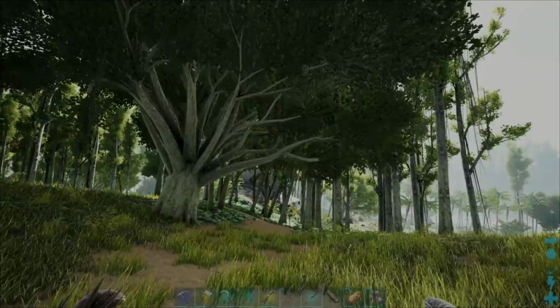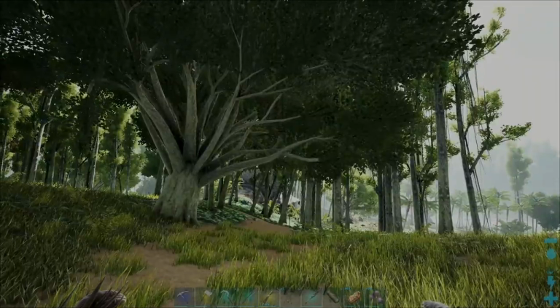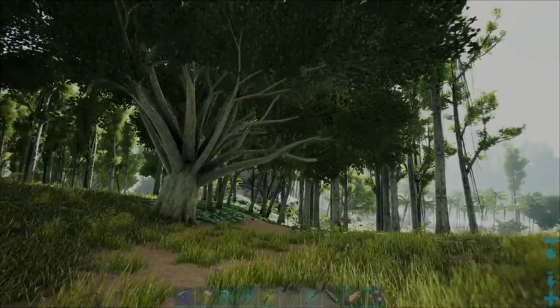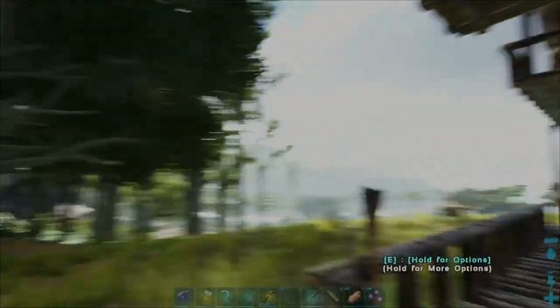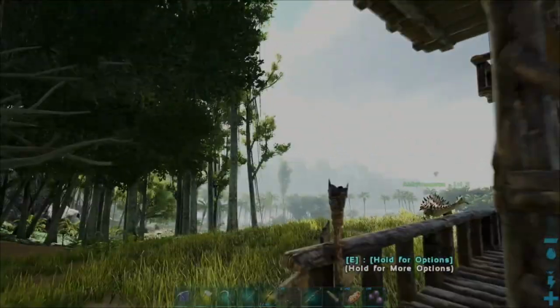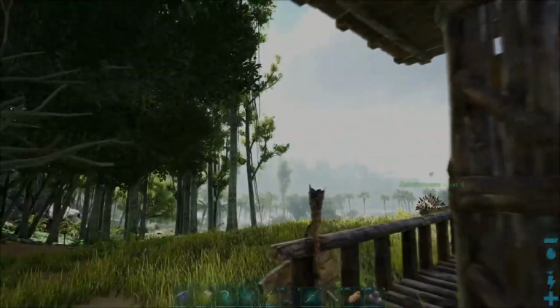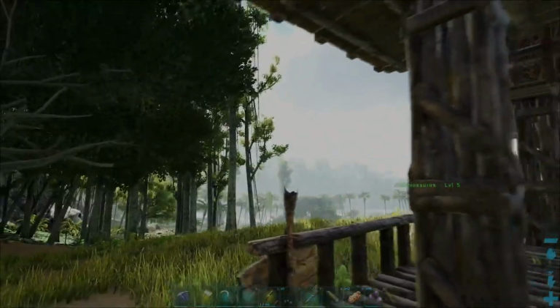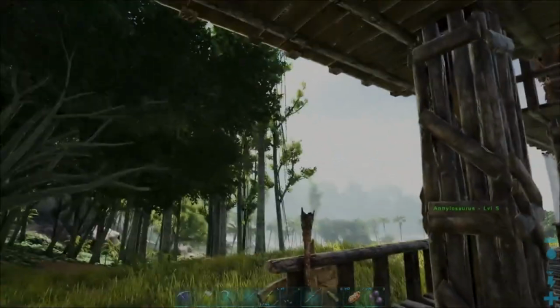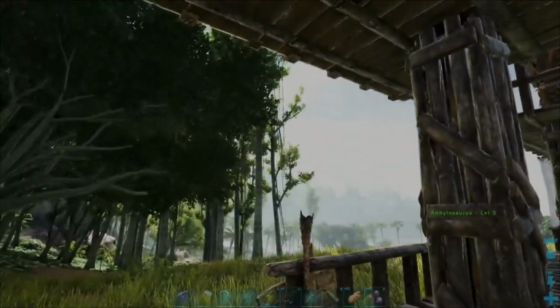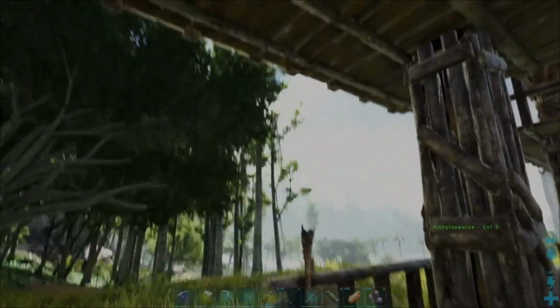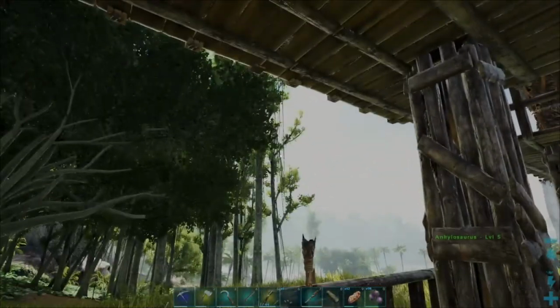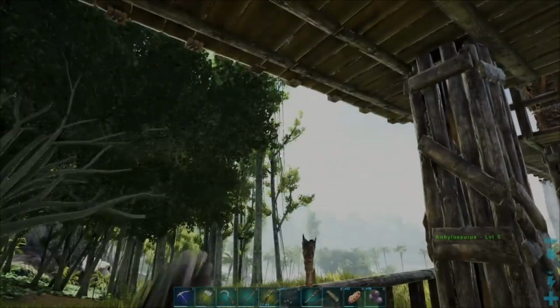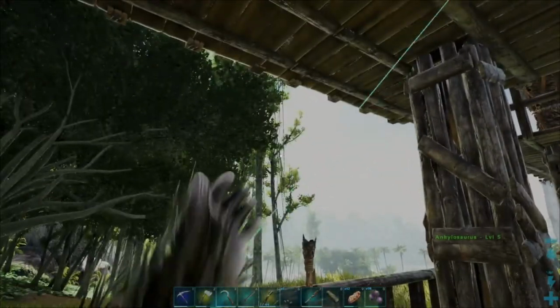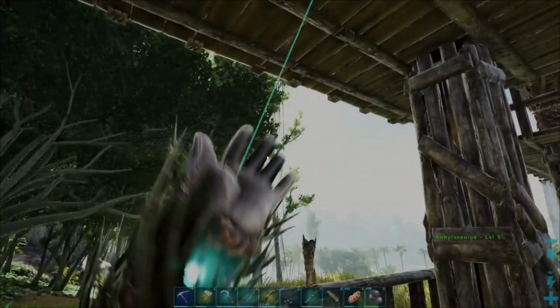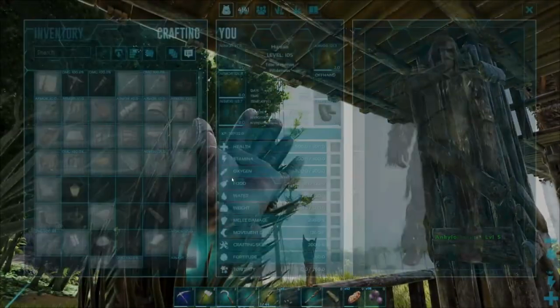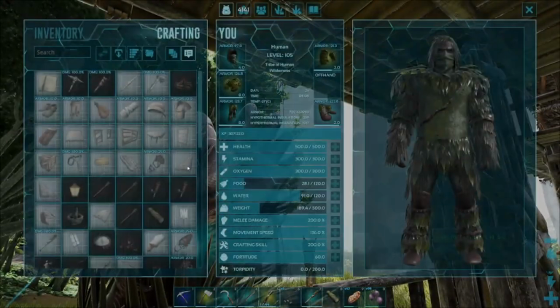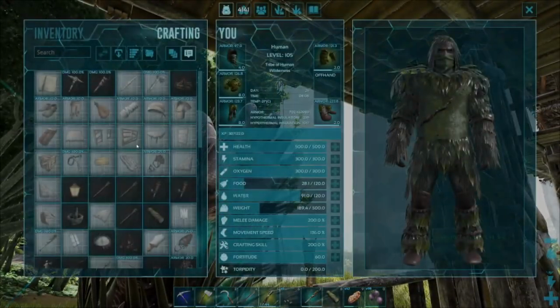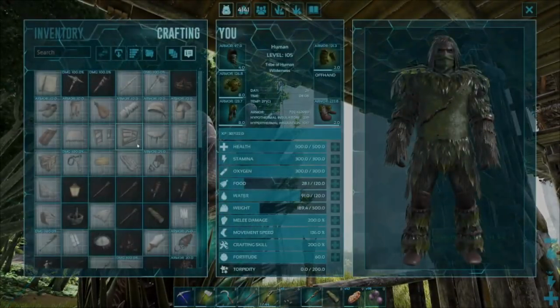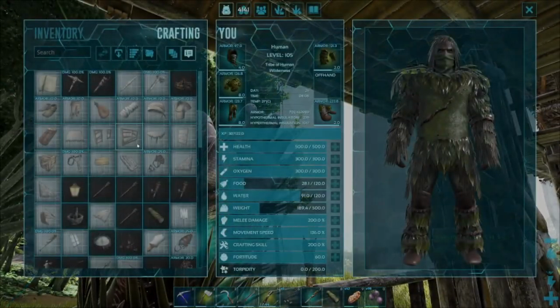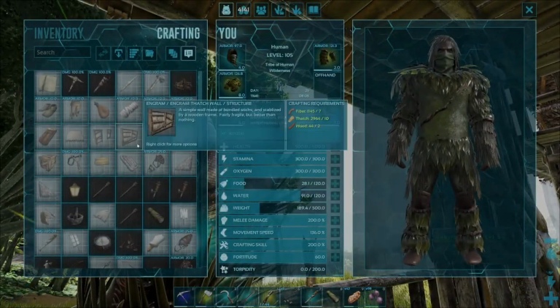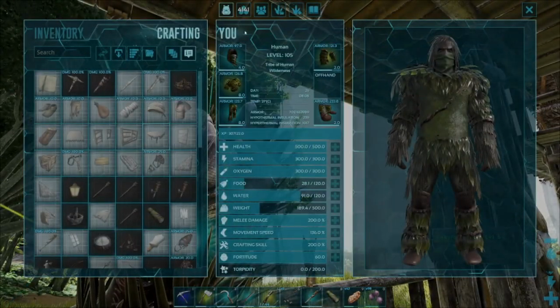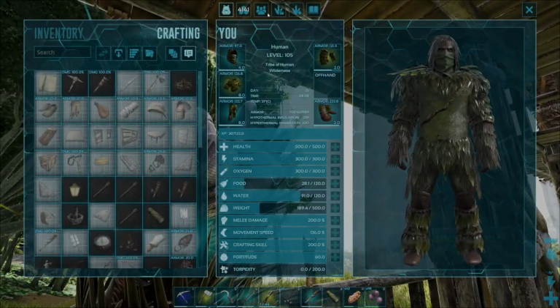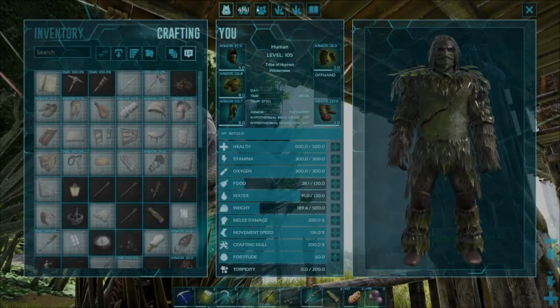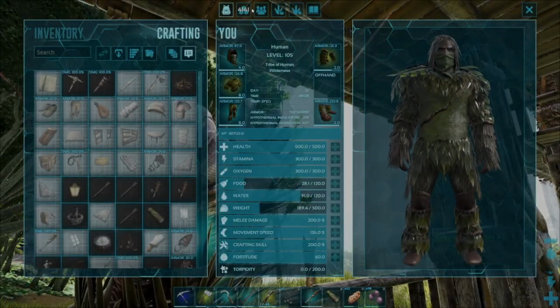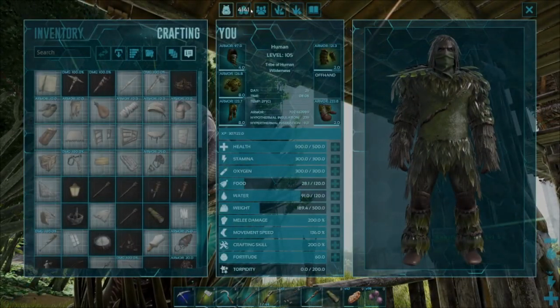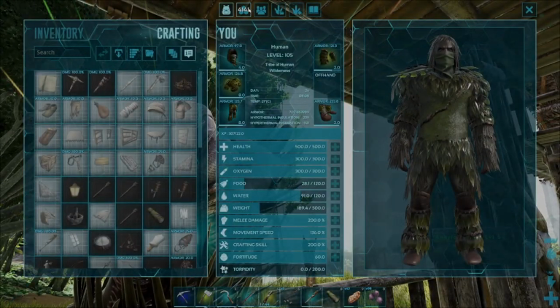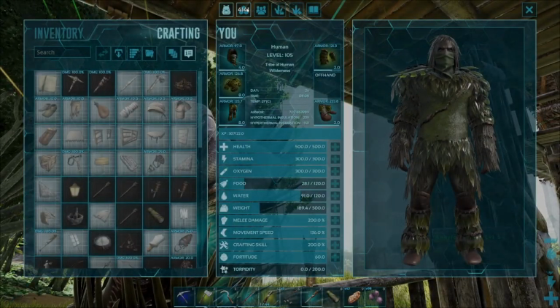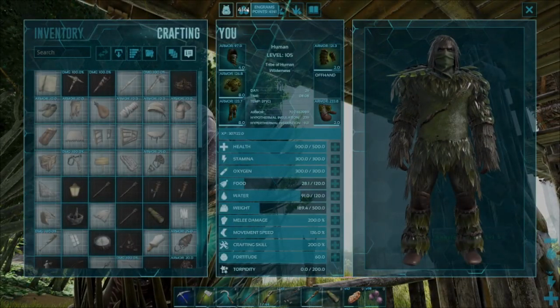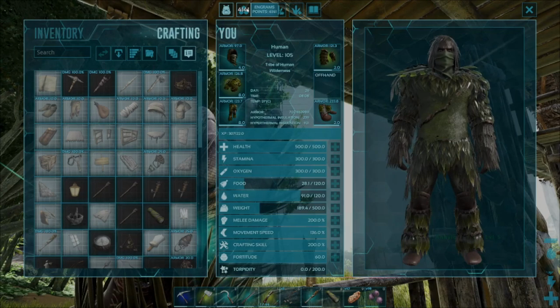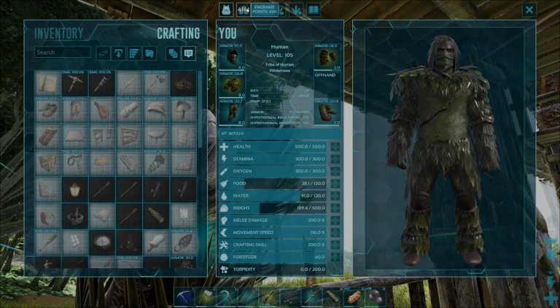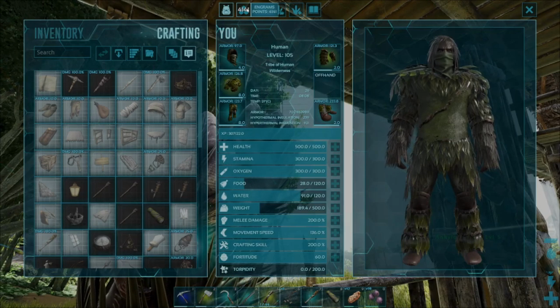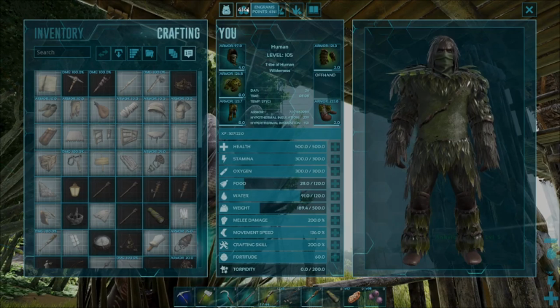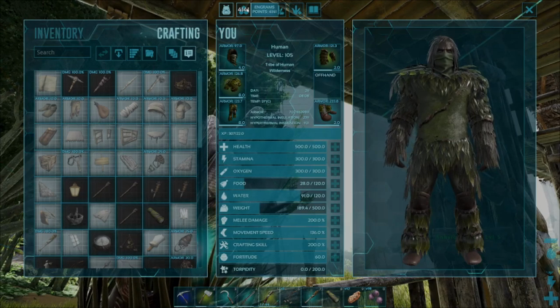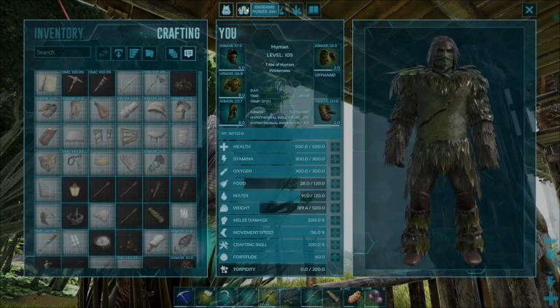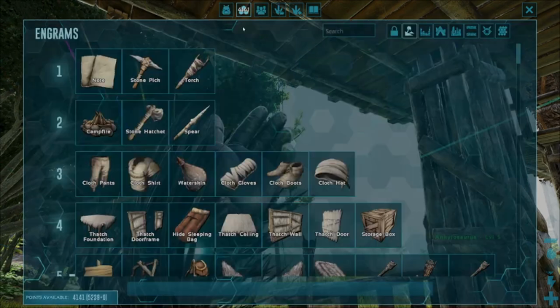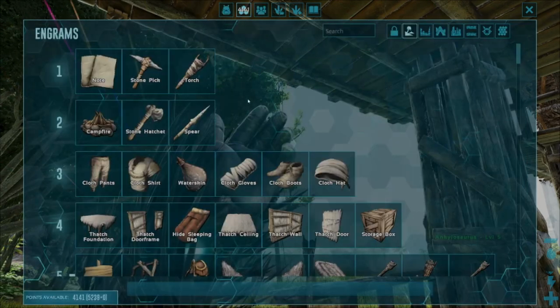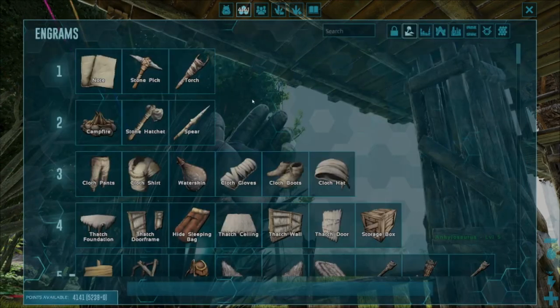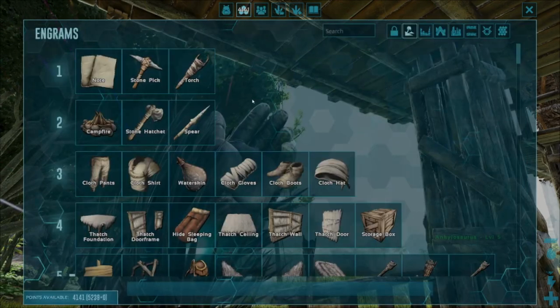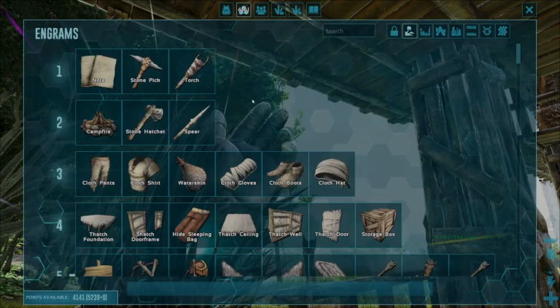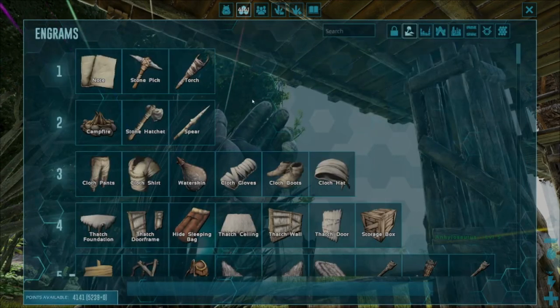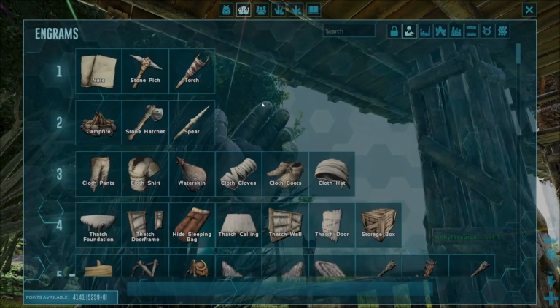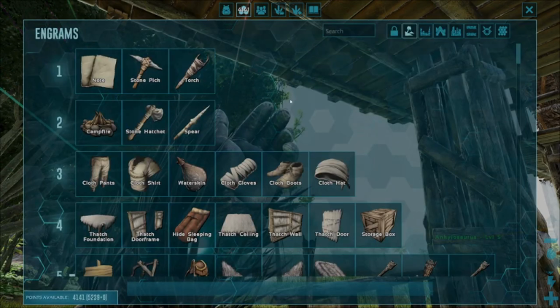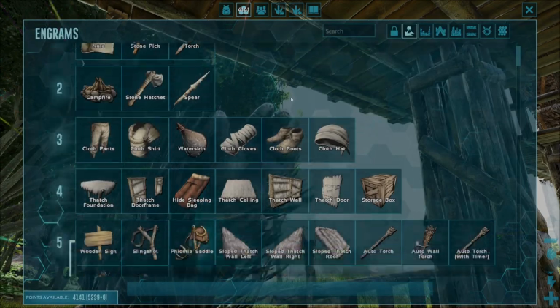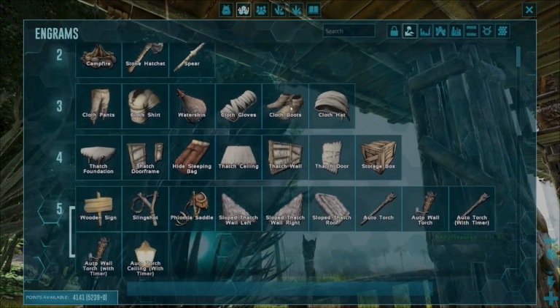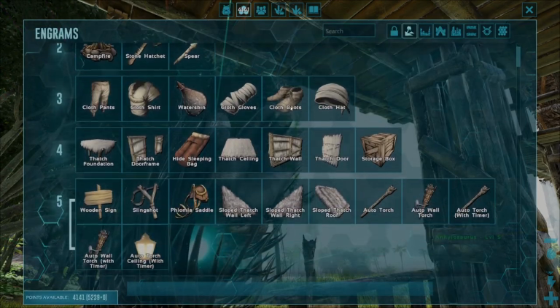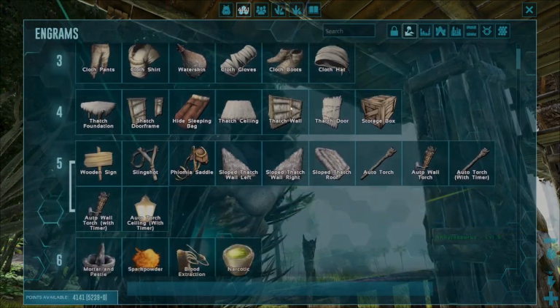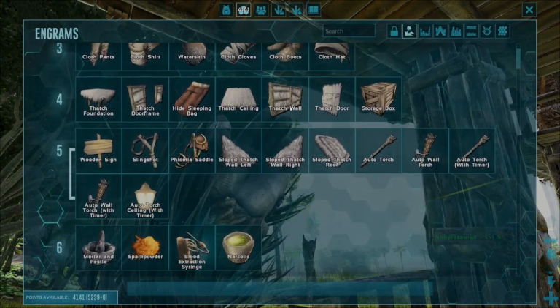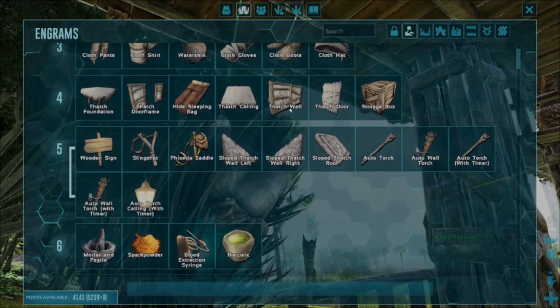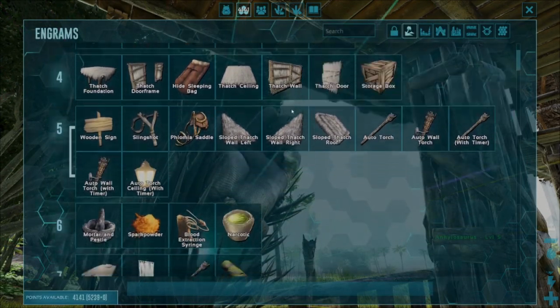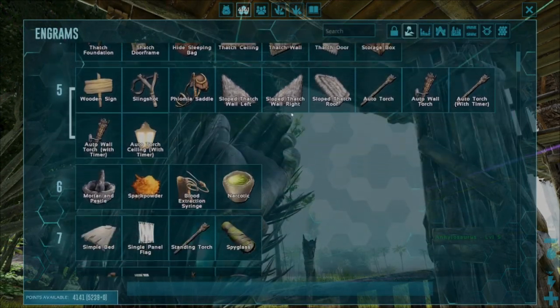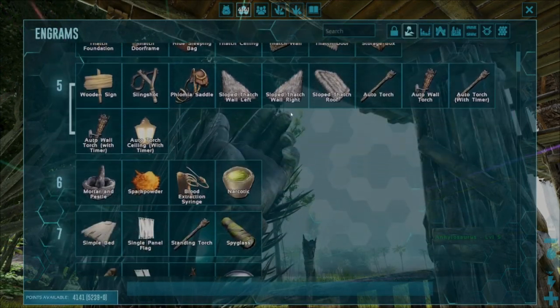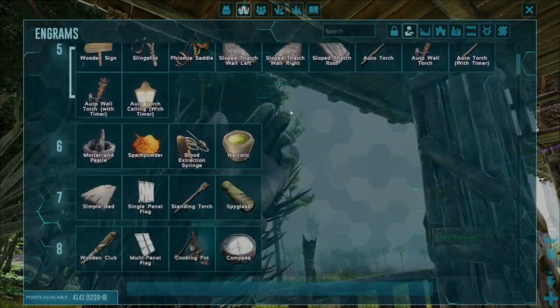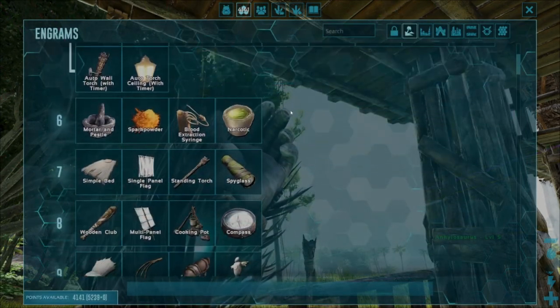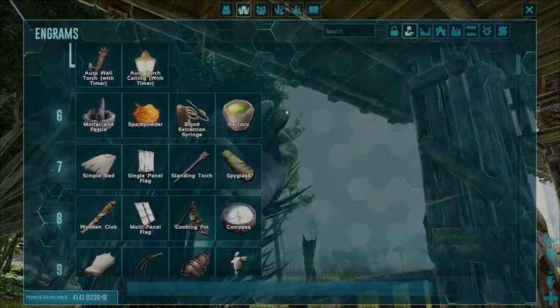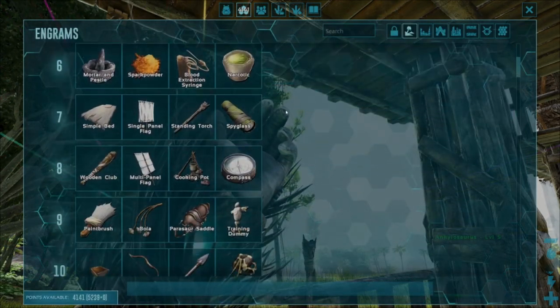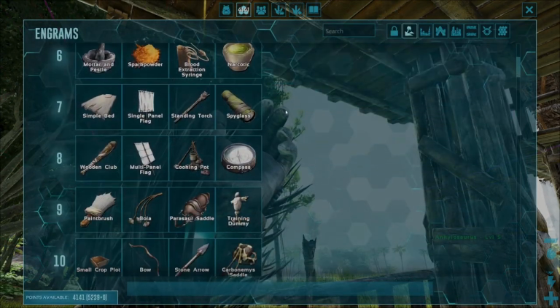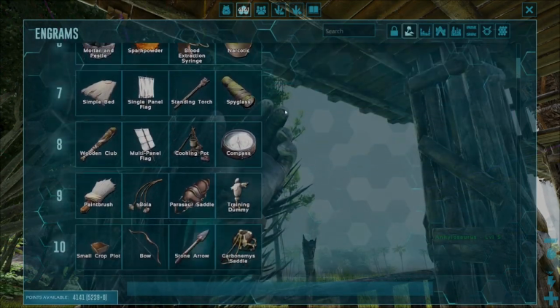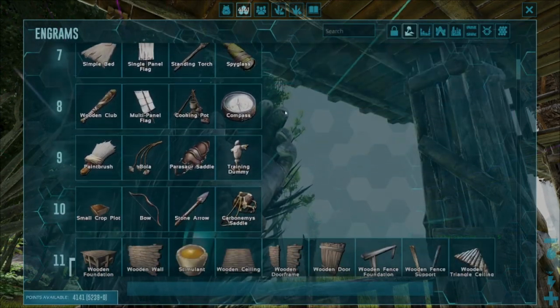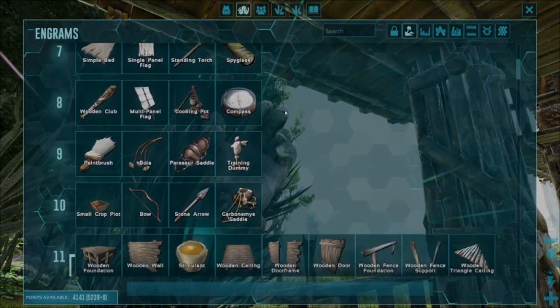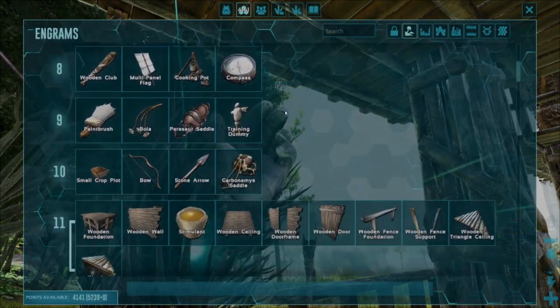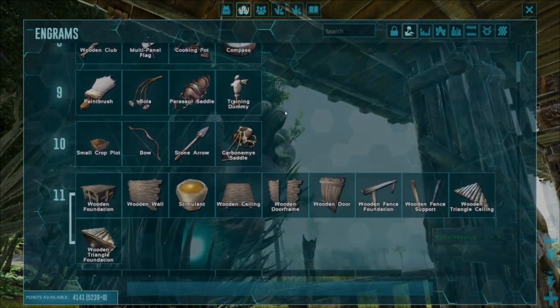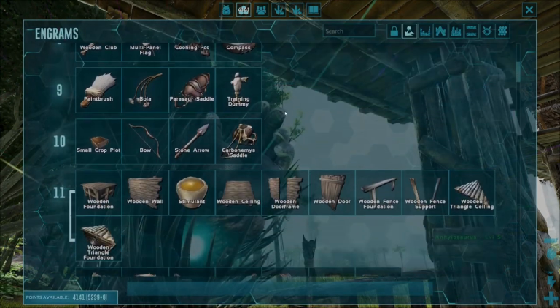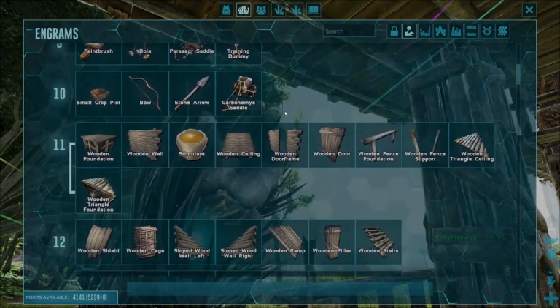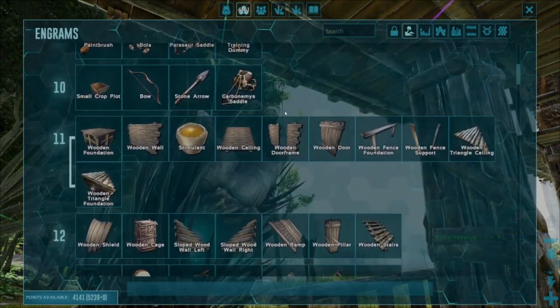Alright then guys, before you get started, jump into your crafting menu and head up into the engram point screen like so, and just find the sloped wooden roof in this list.